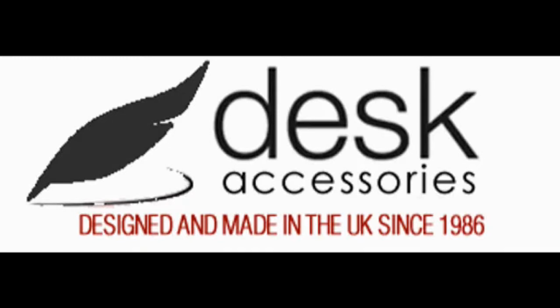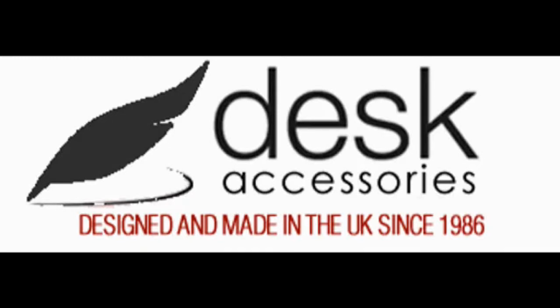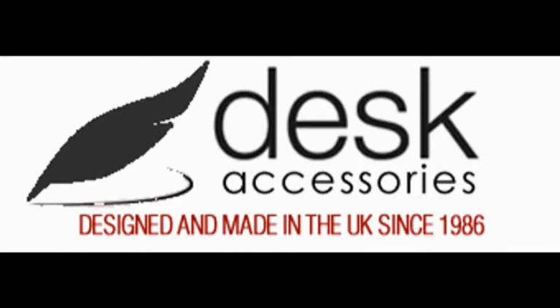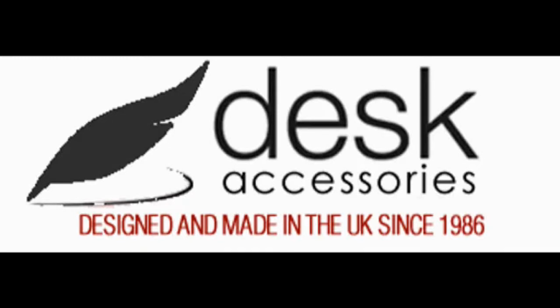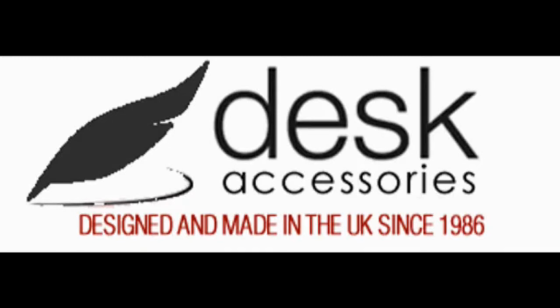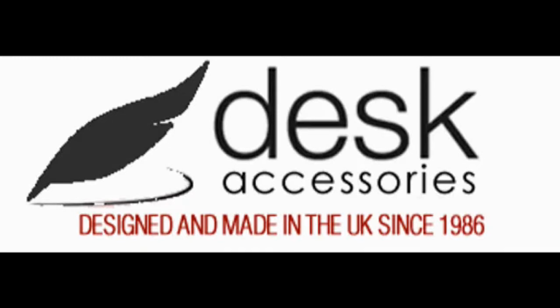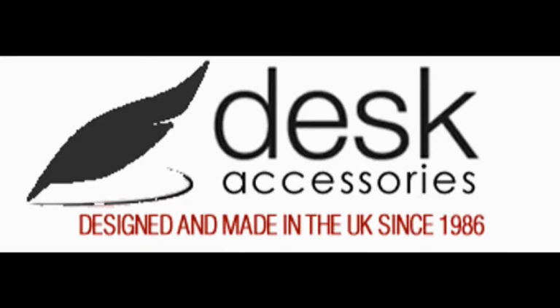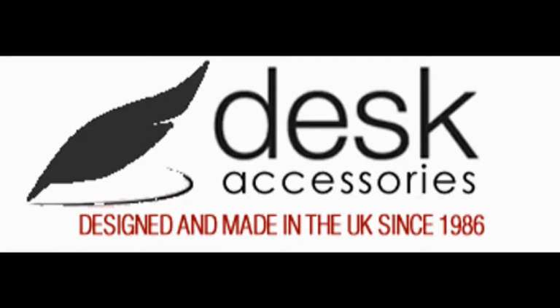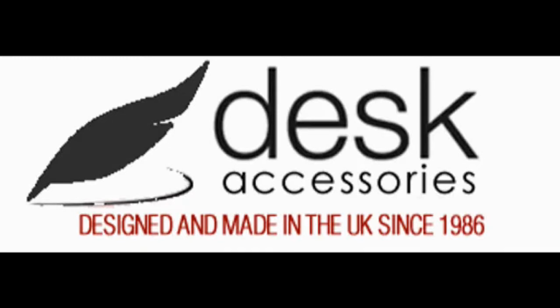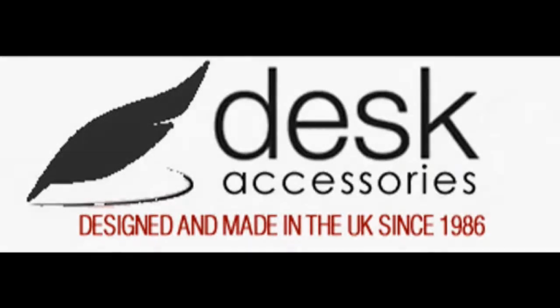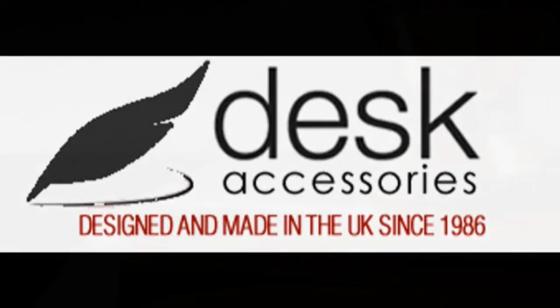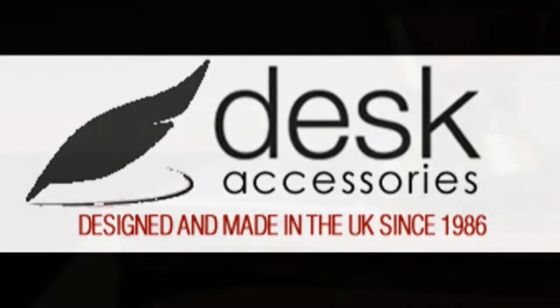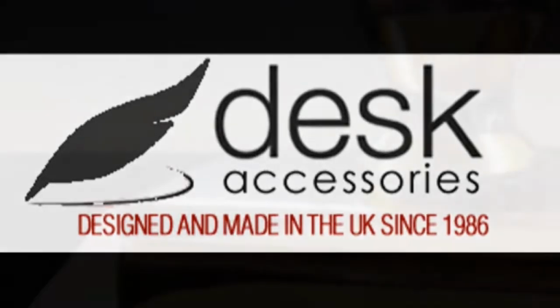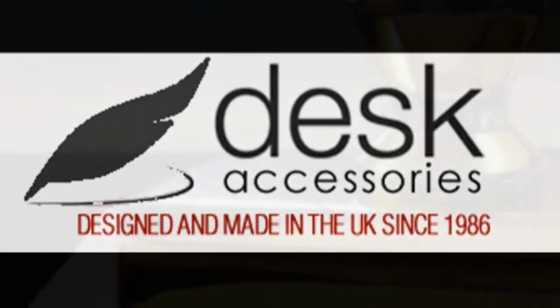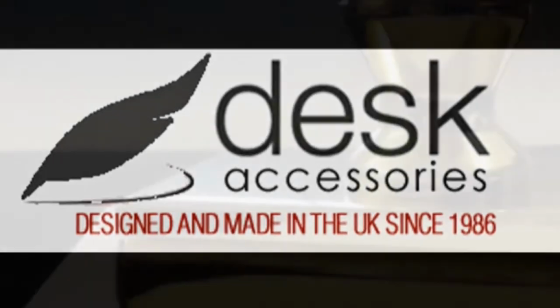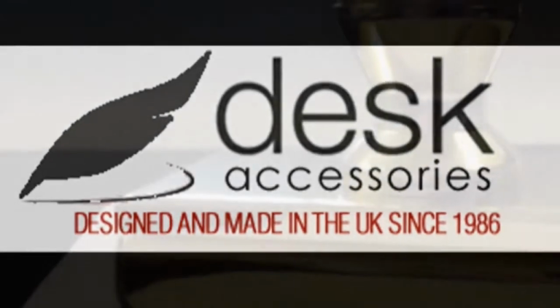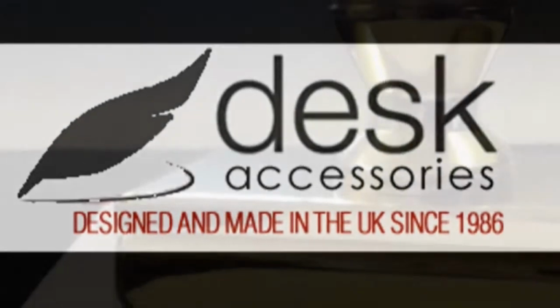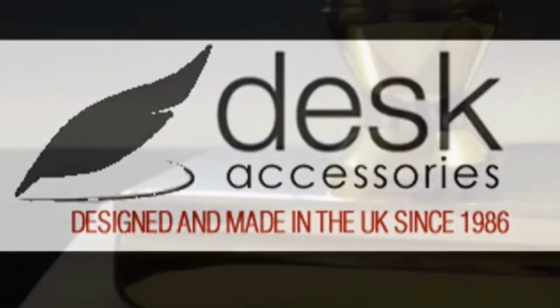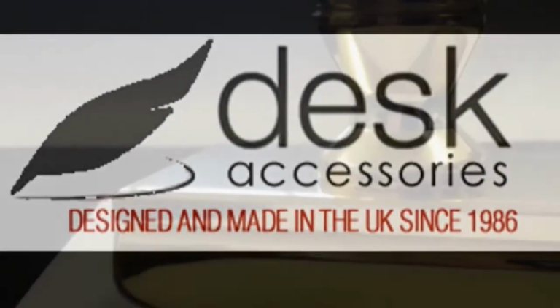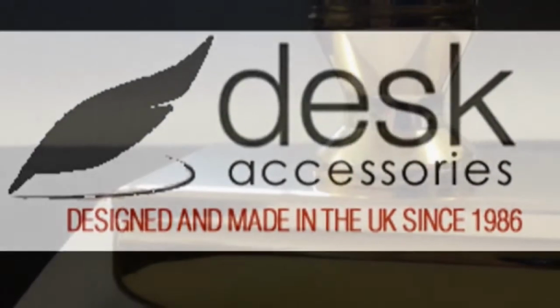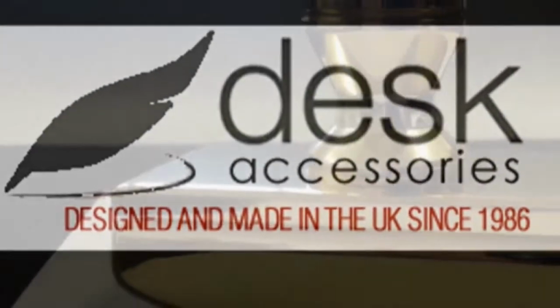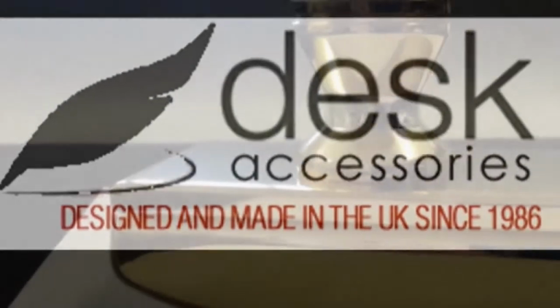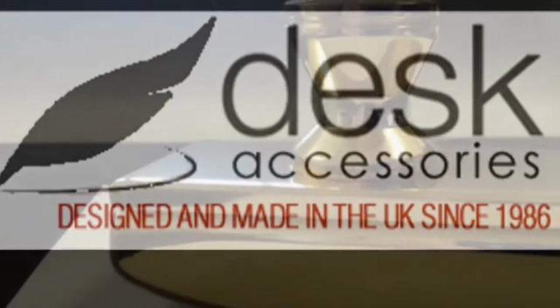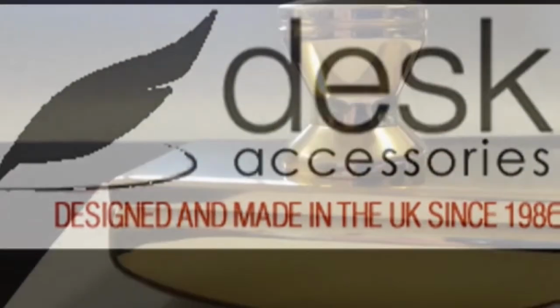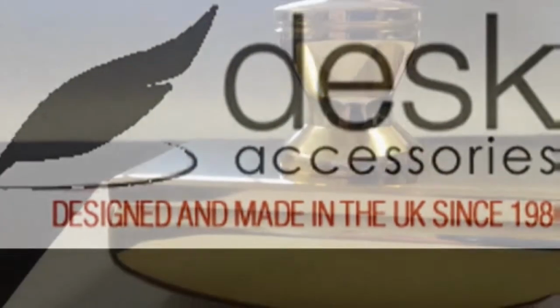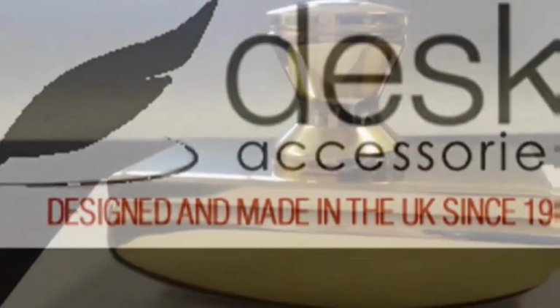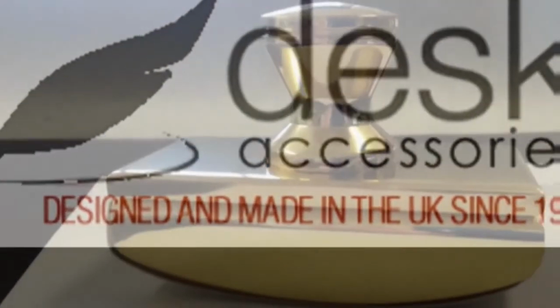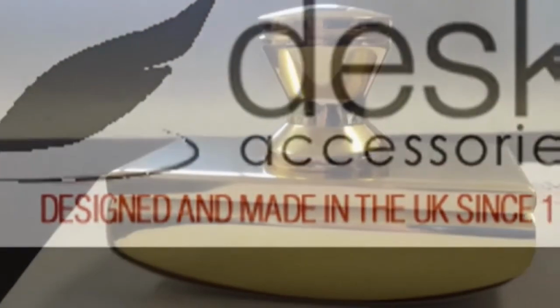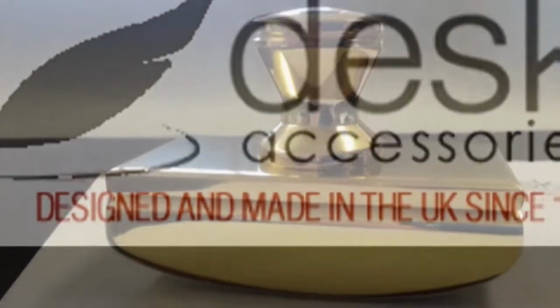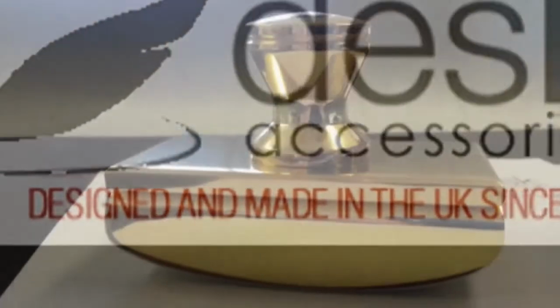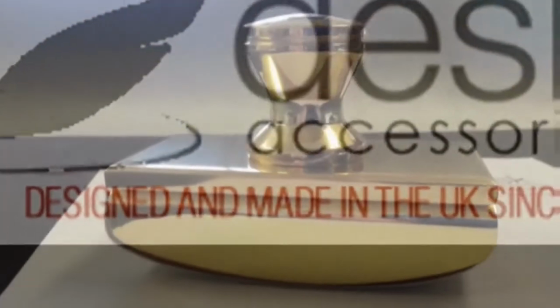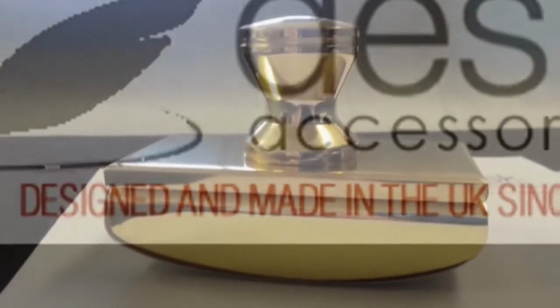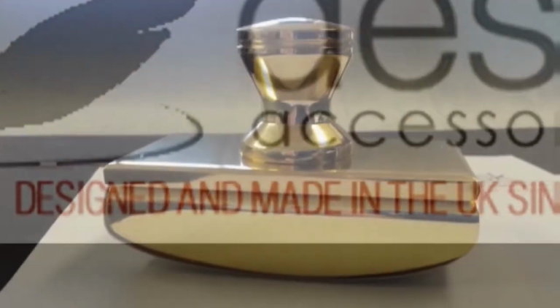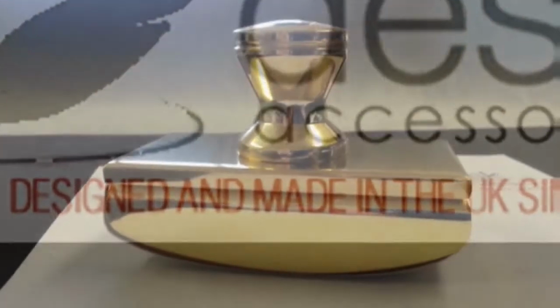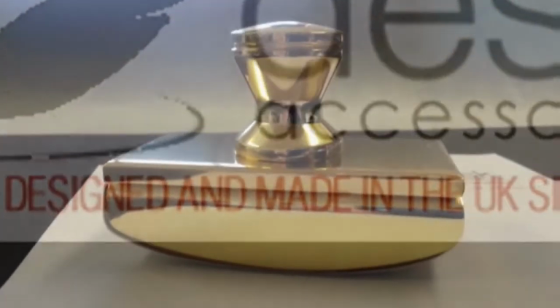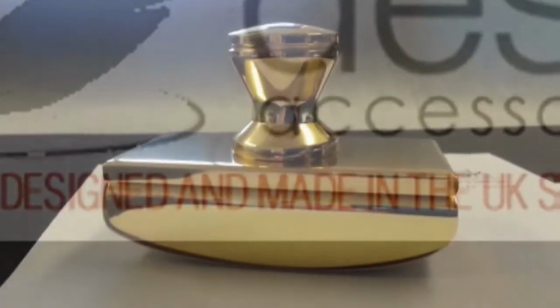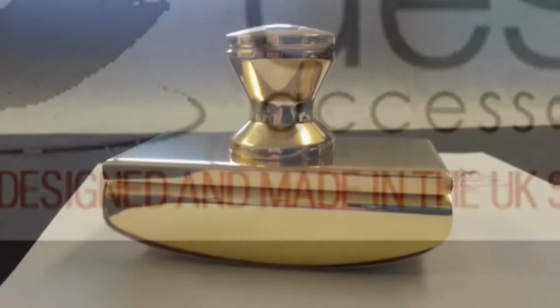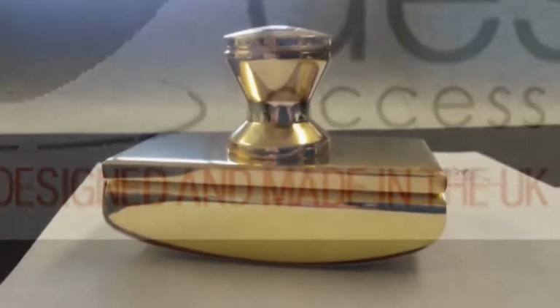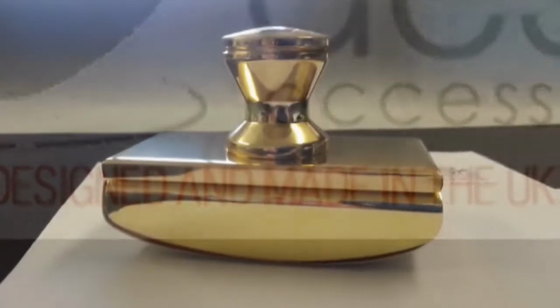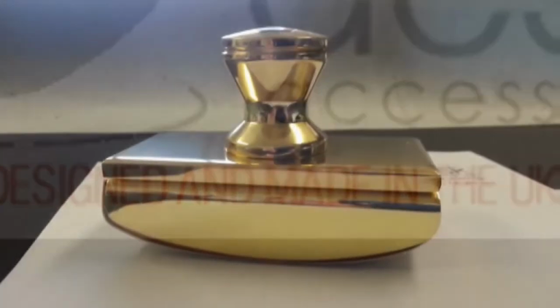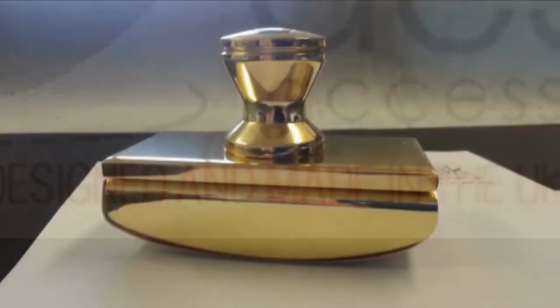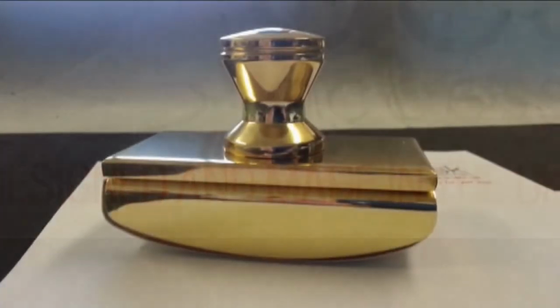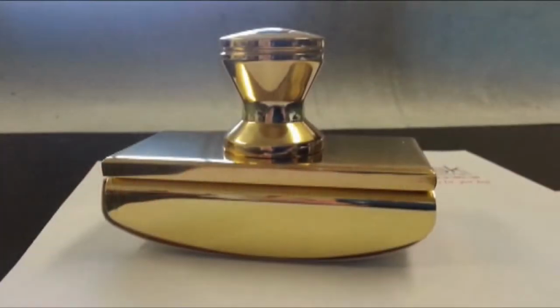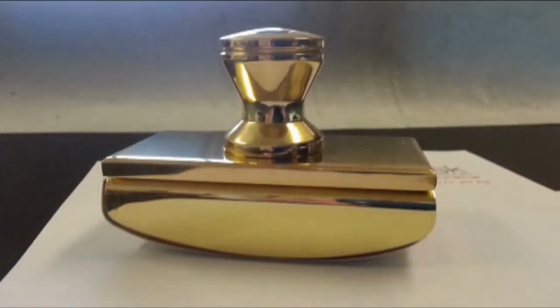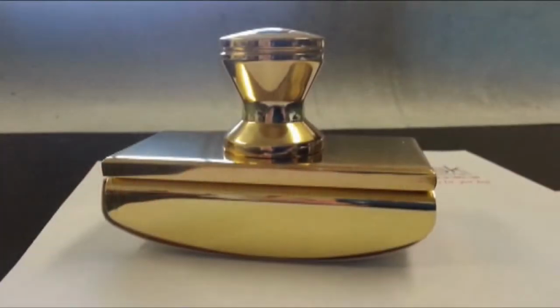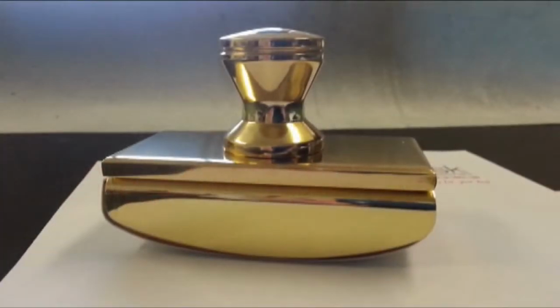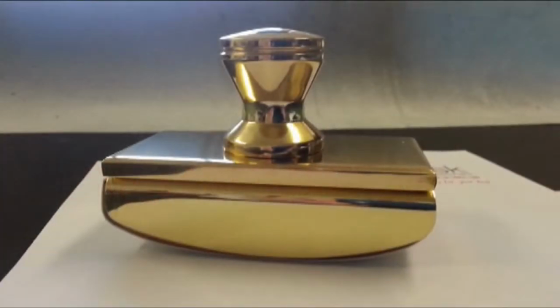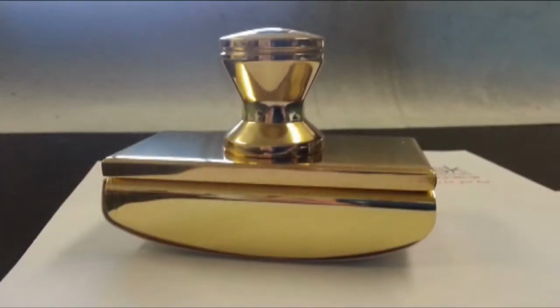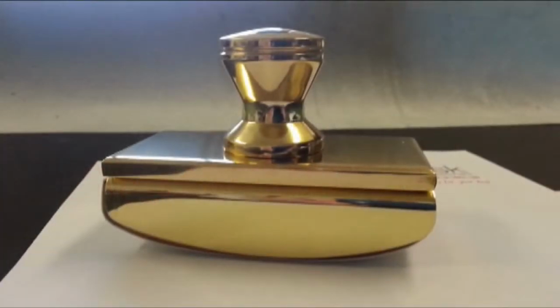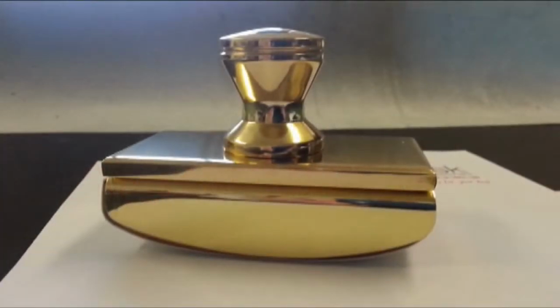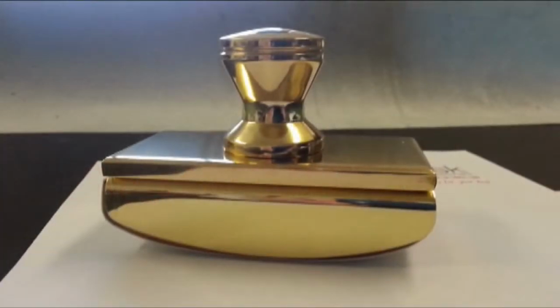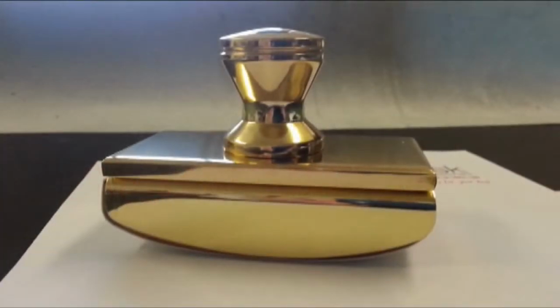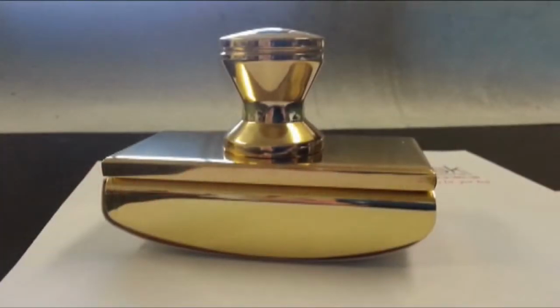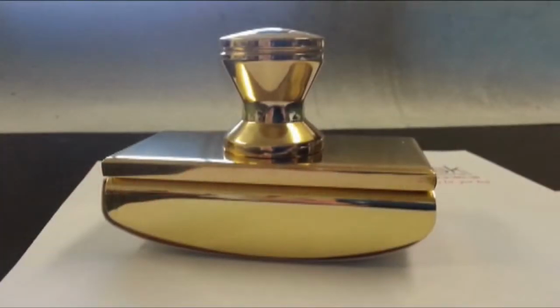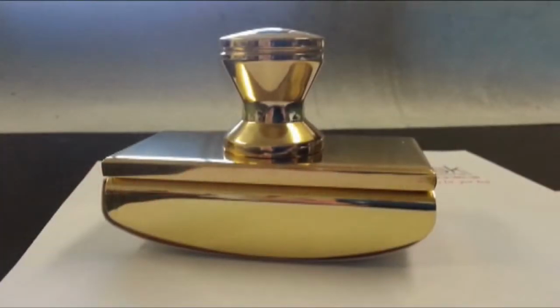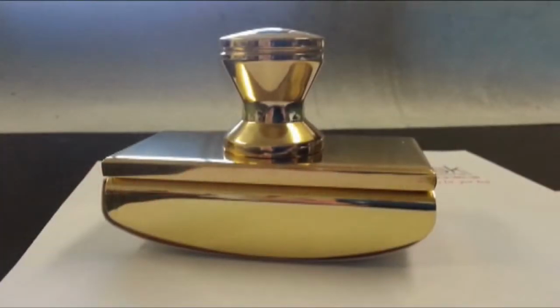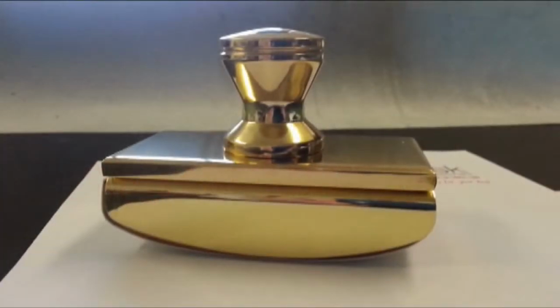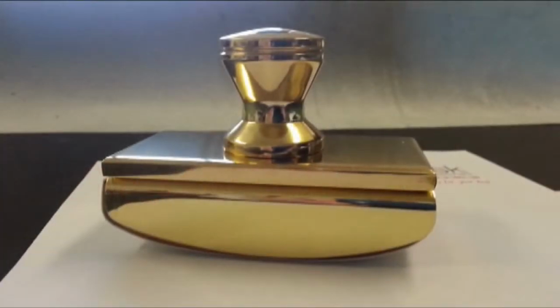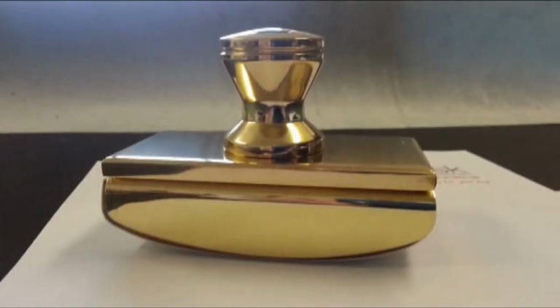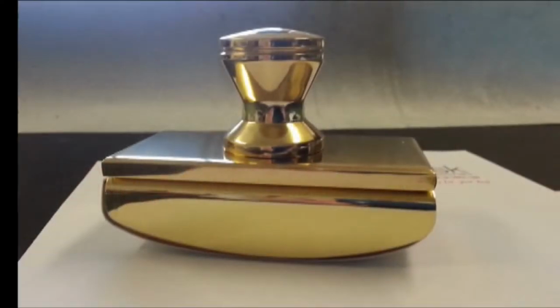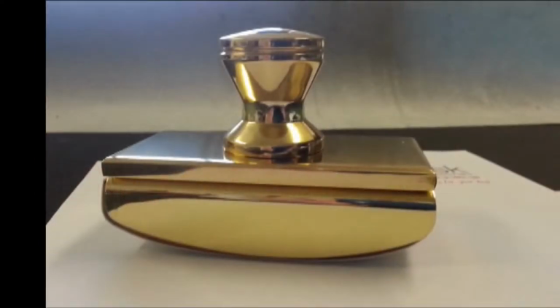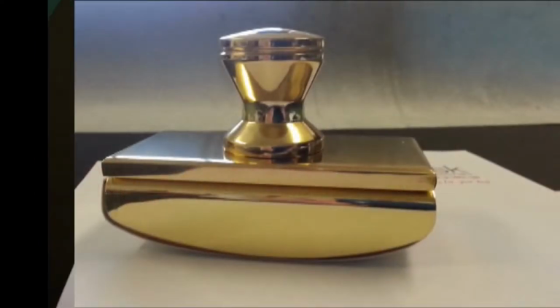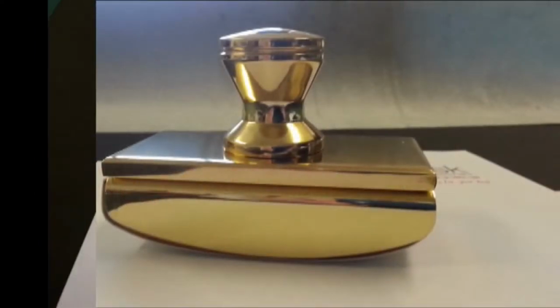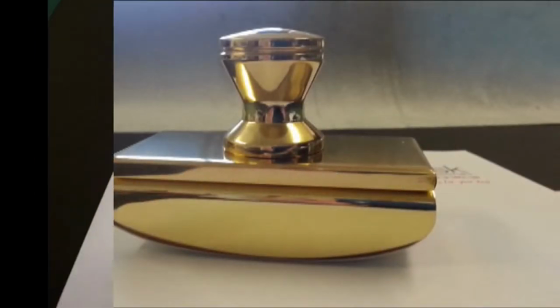On the Desk Accessories range of rocker blotters, this solid brass rocker blotter was the first of the range and is based on an antique Georgian blotter owned by my grandparents.